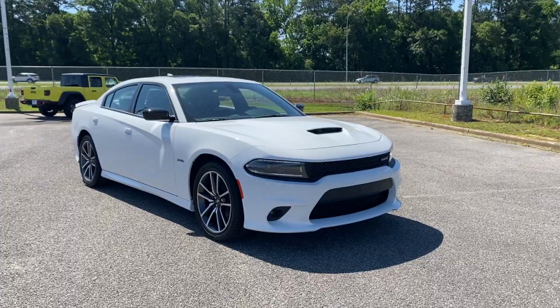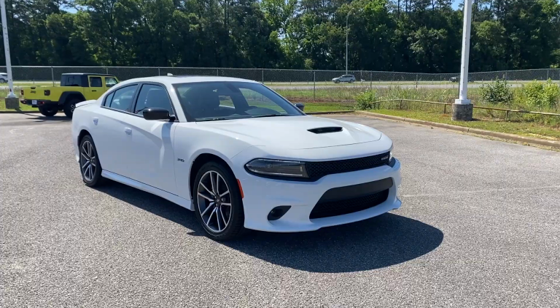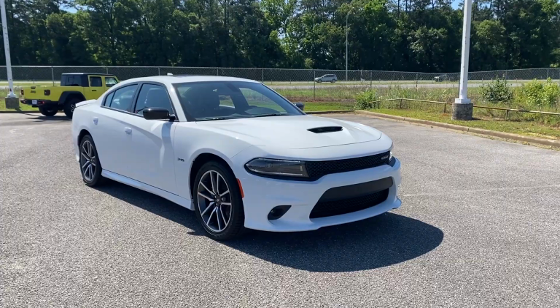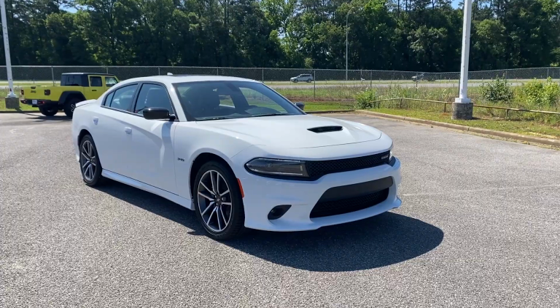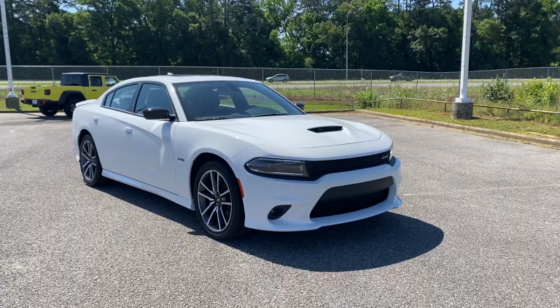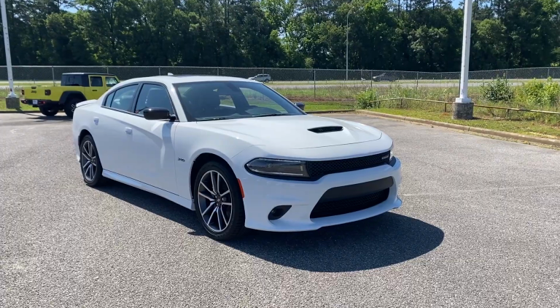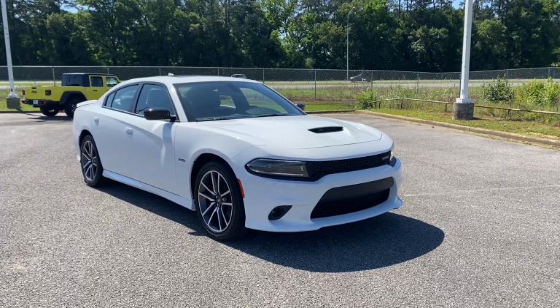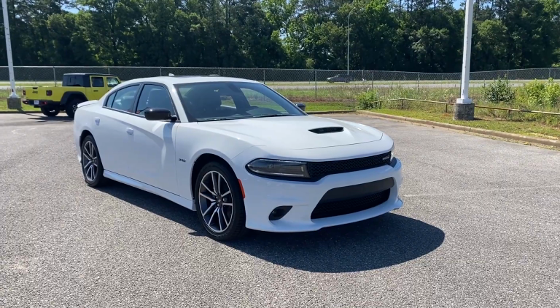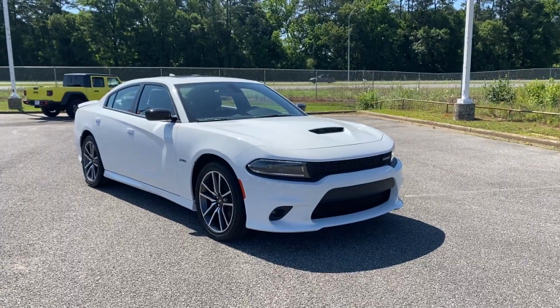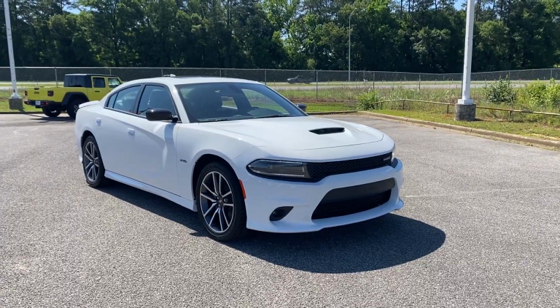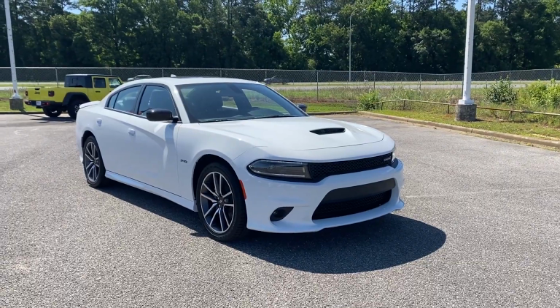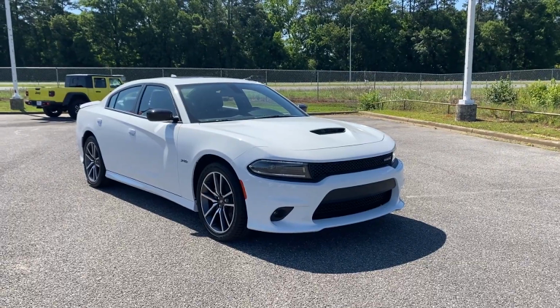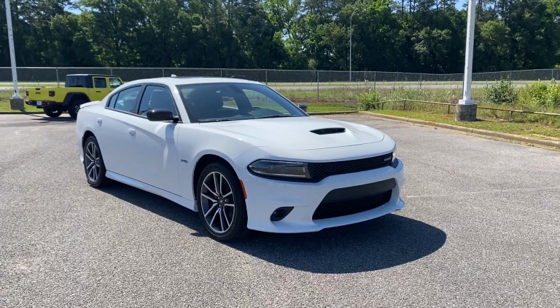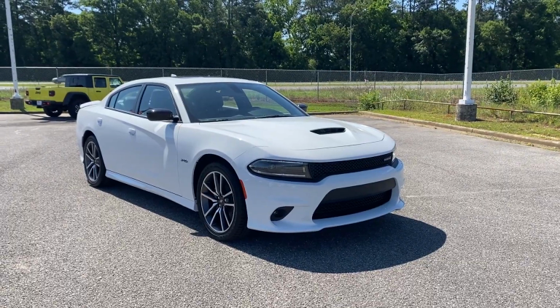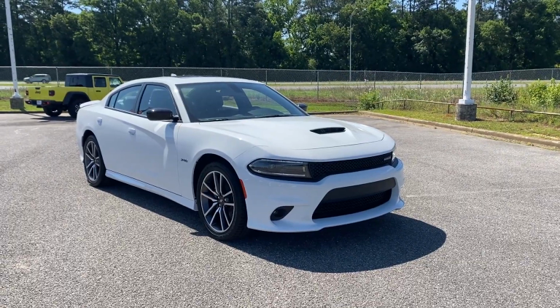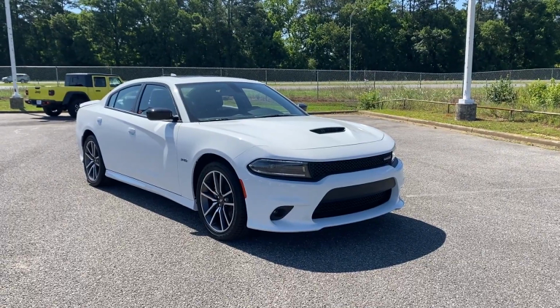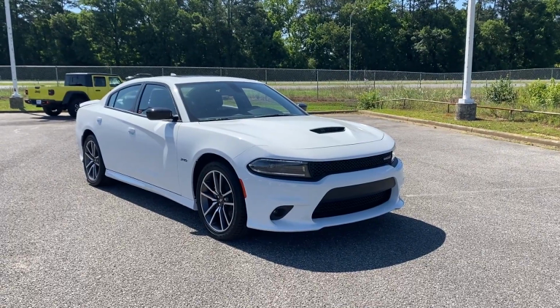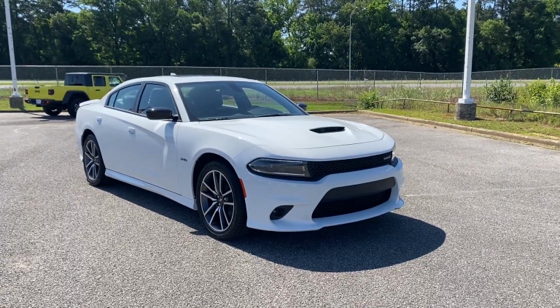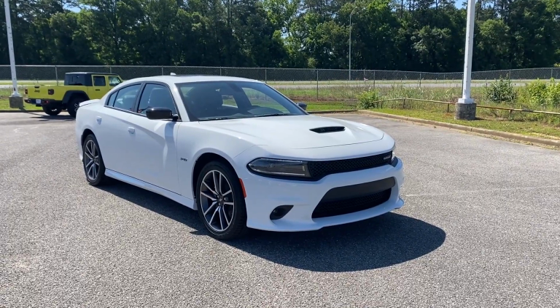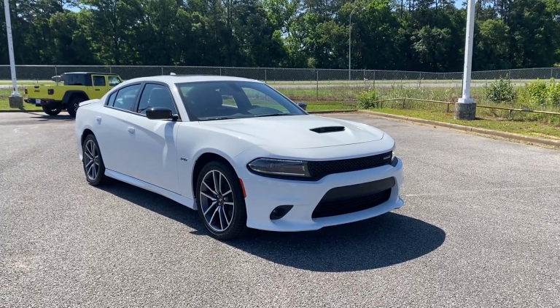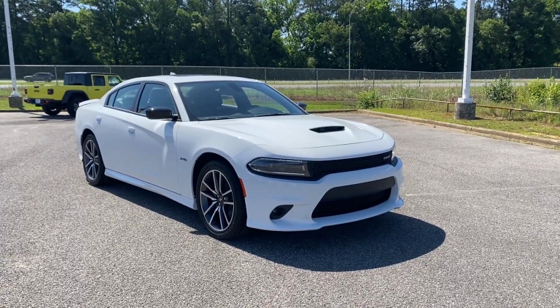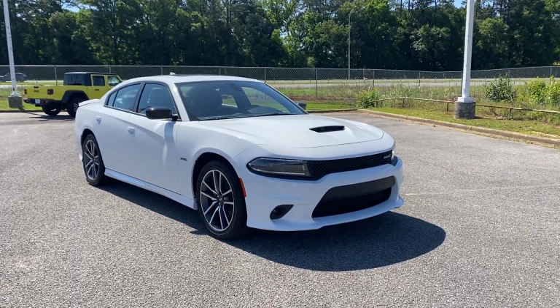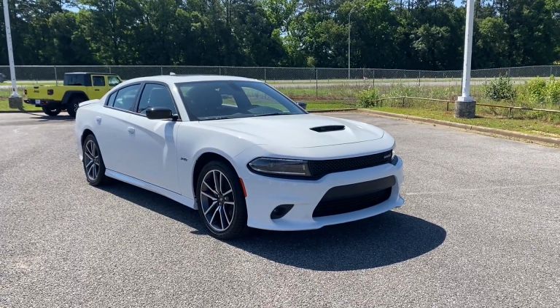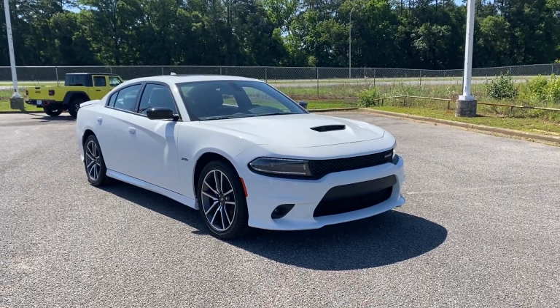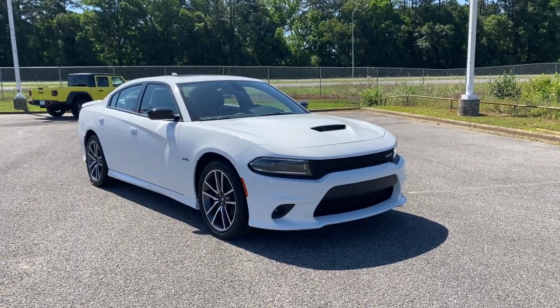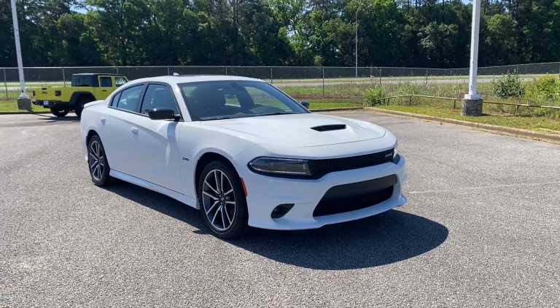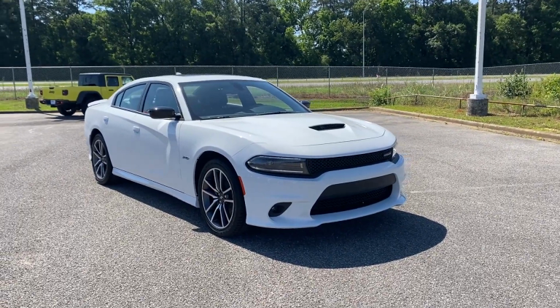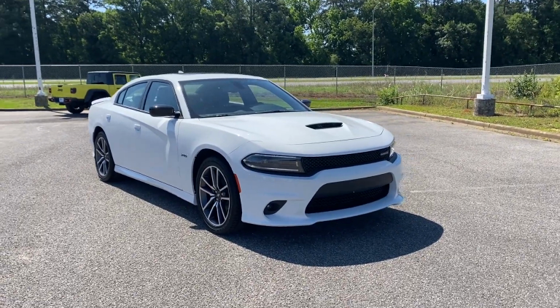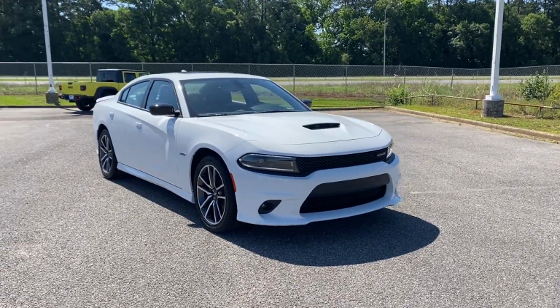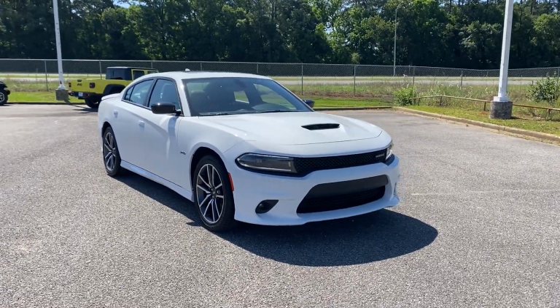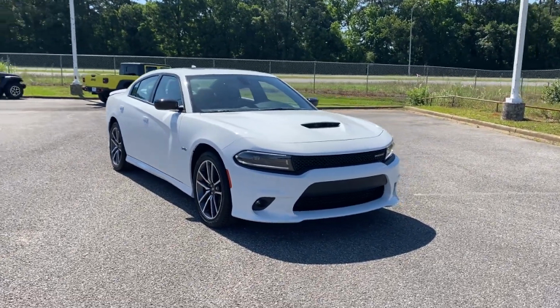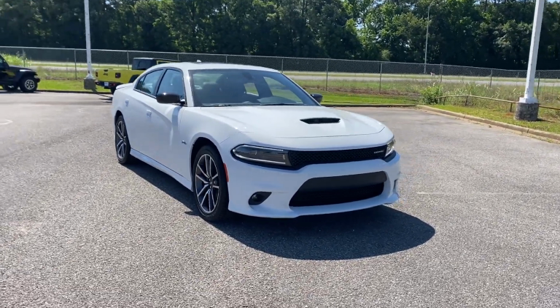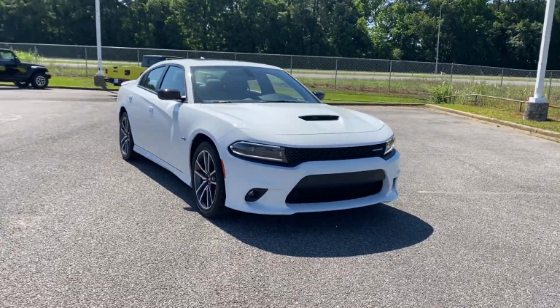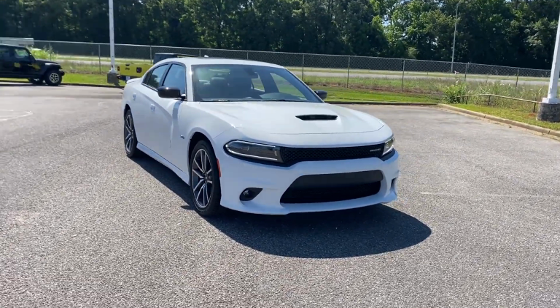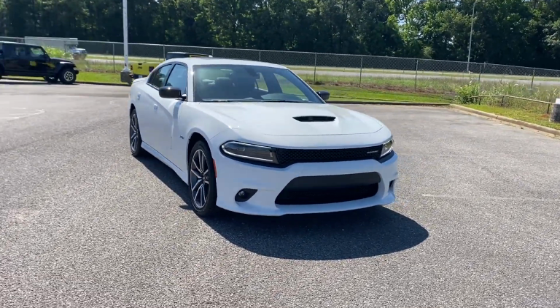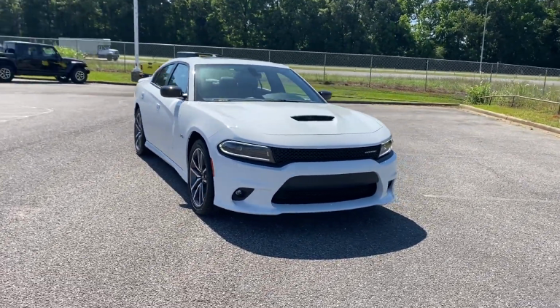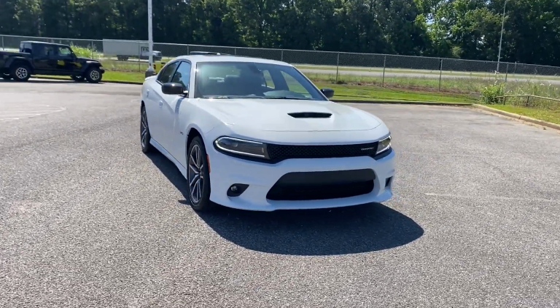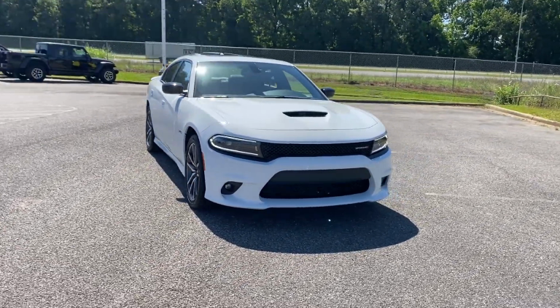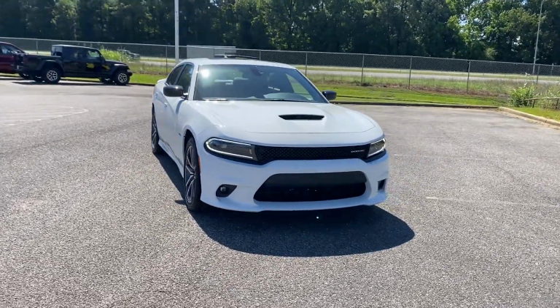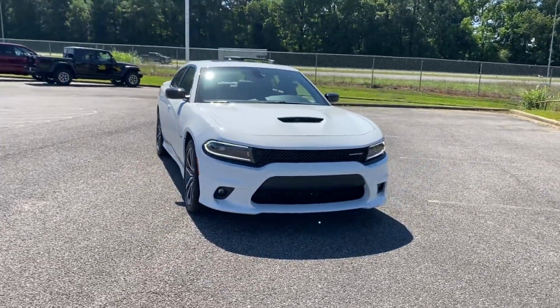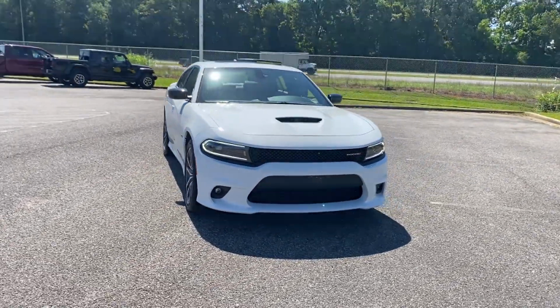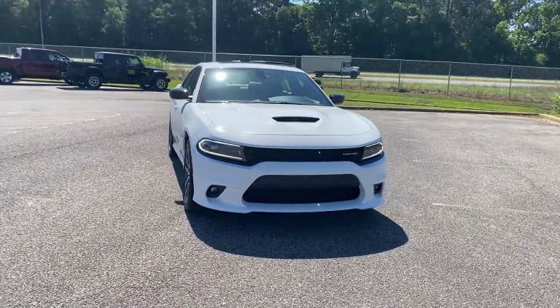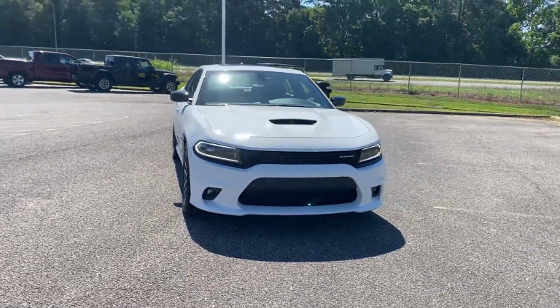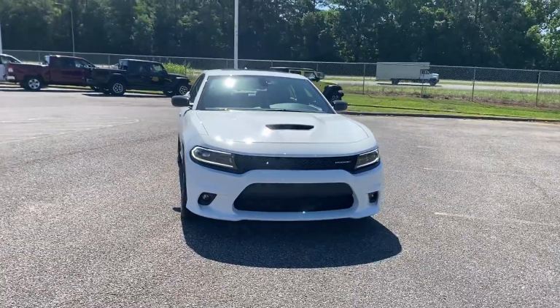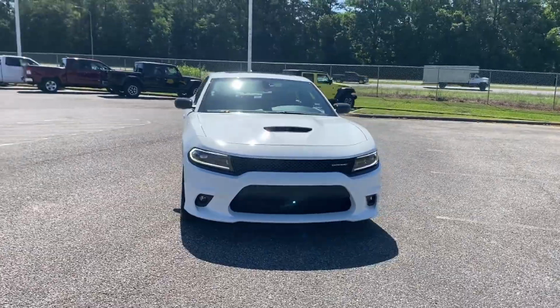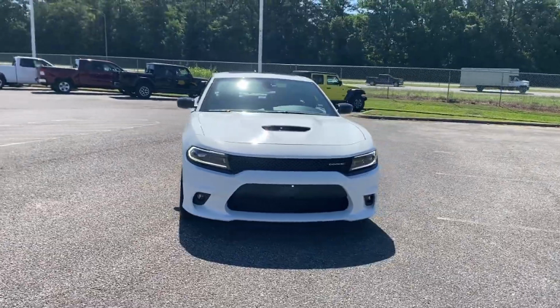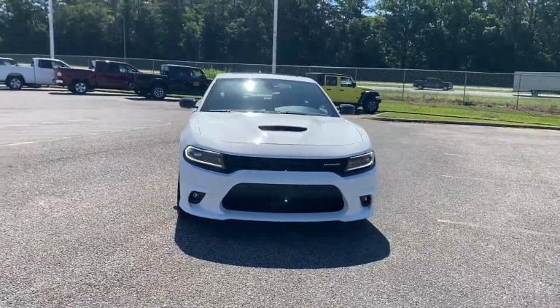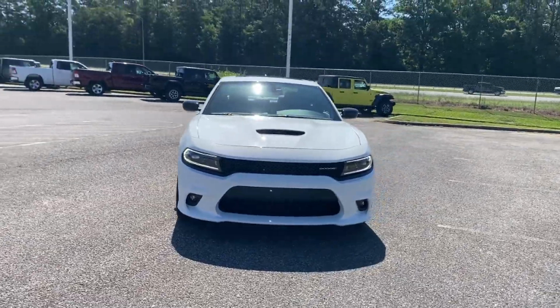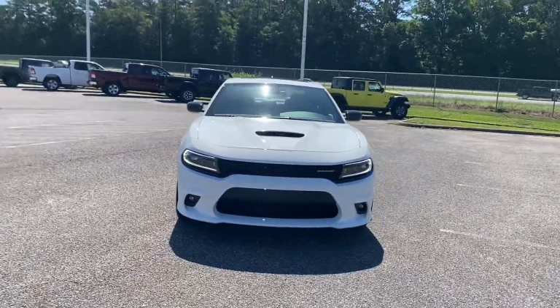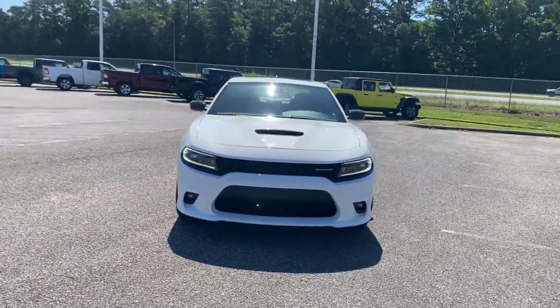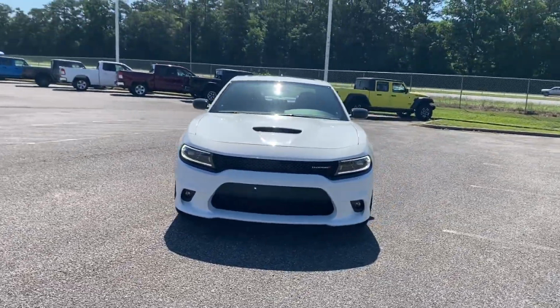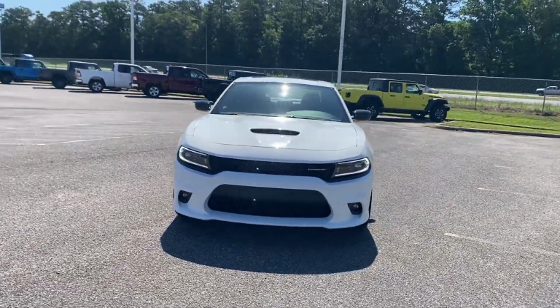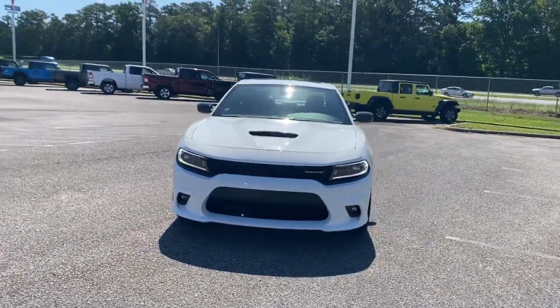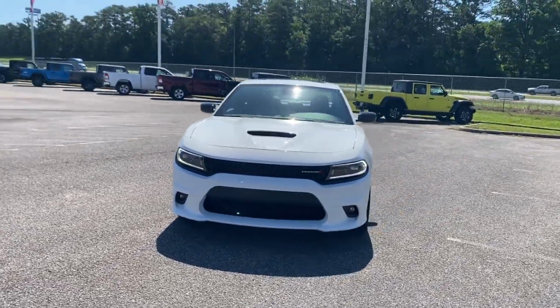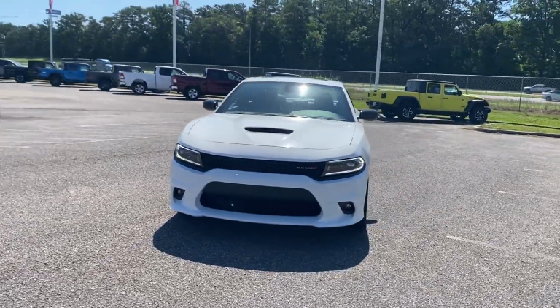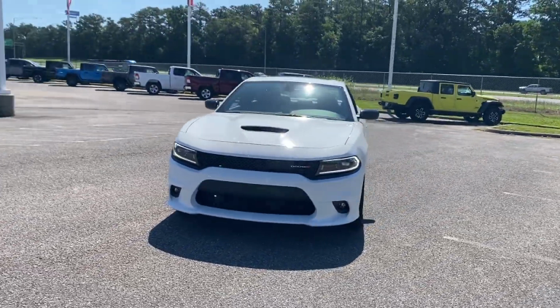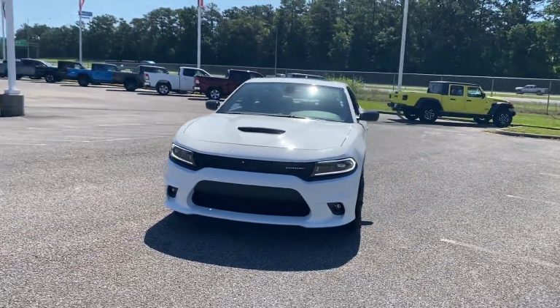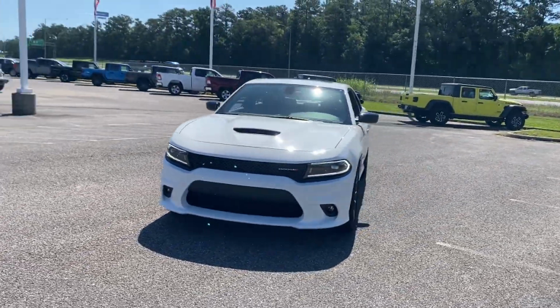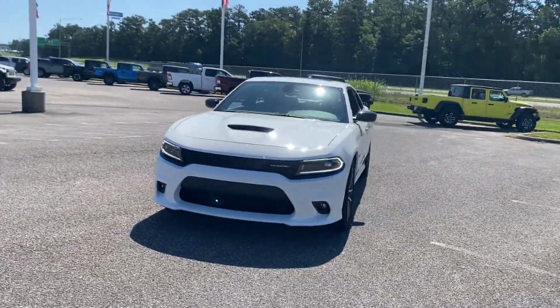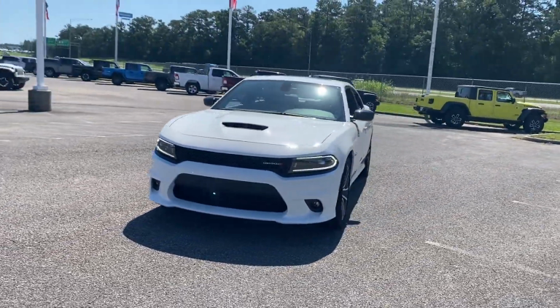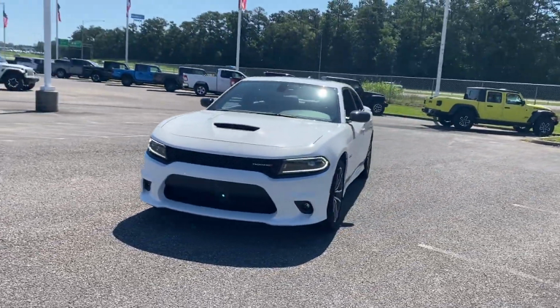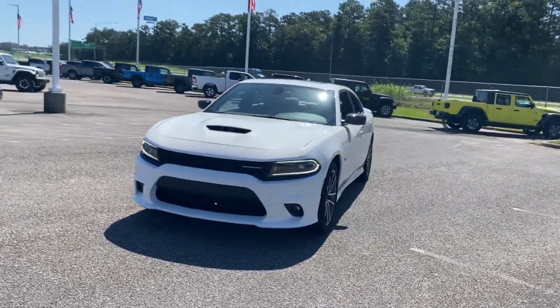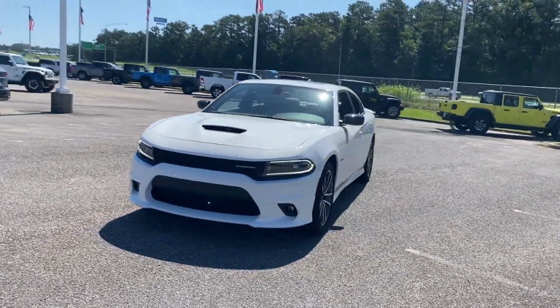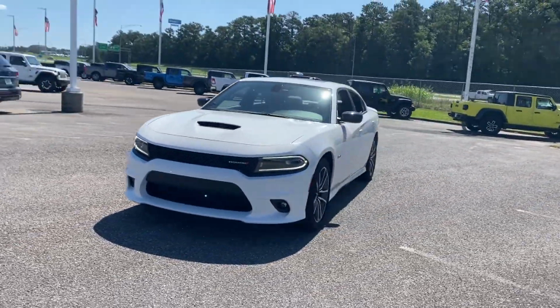2023 Dodge Charger. This sedan combines safety and comfort with style and performance.